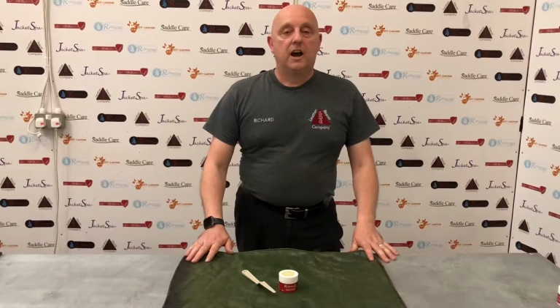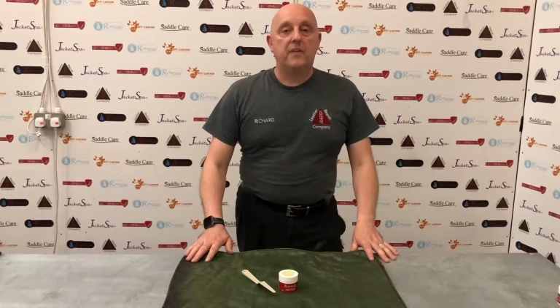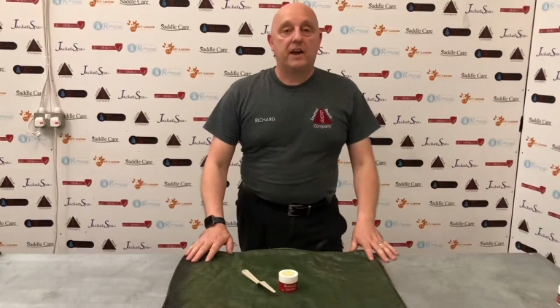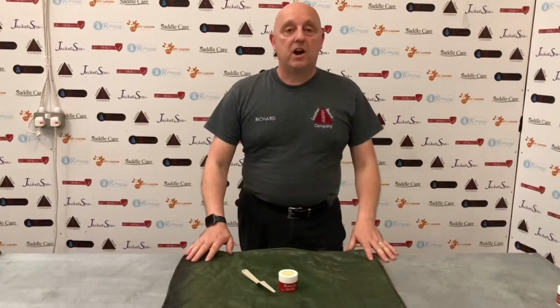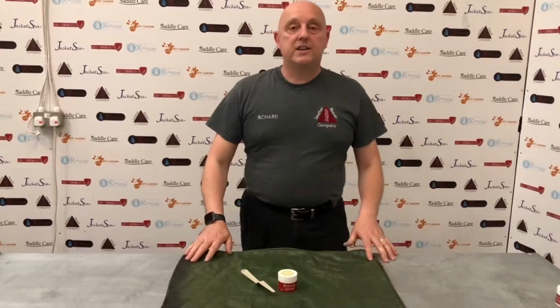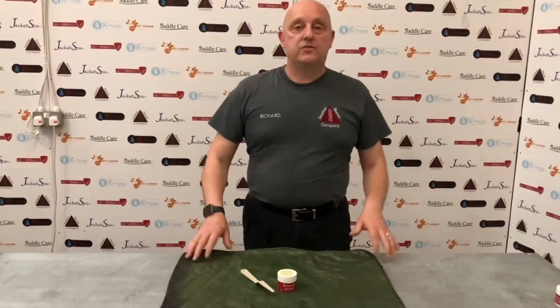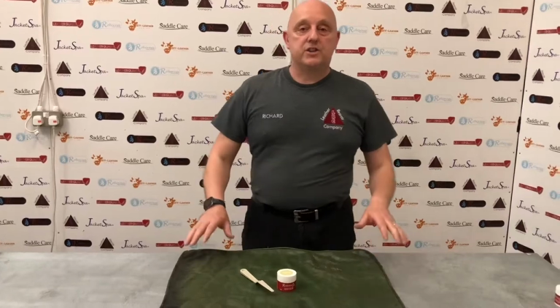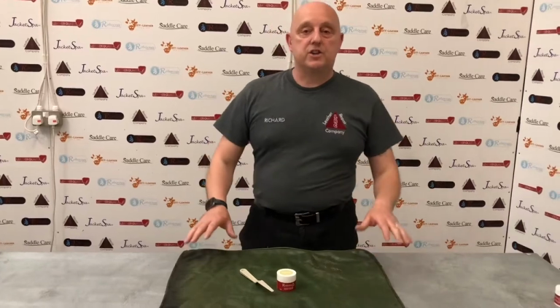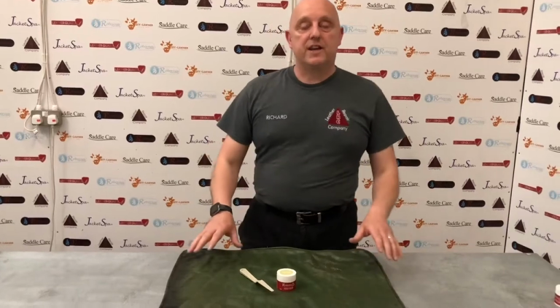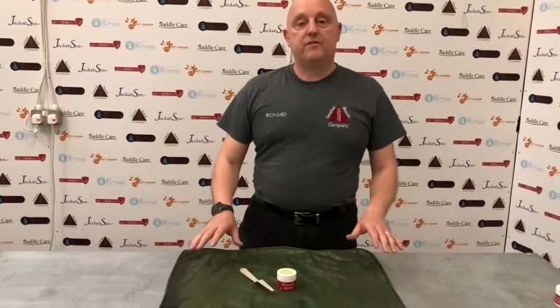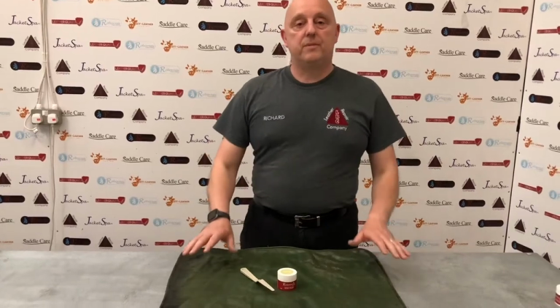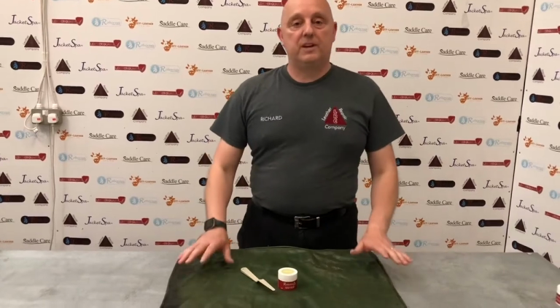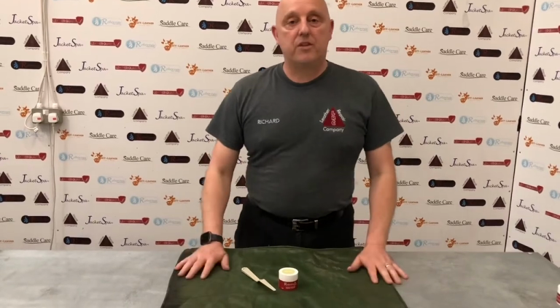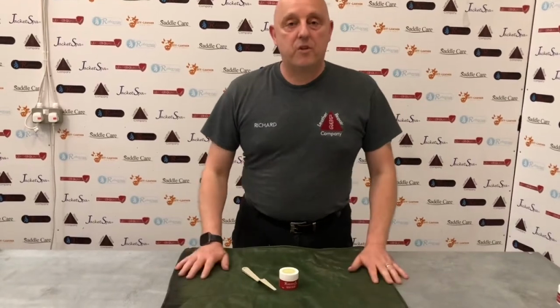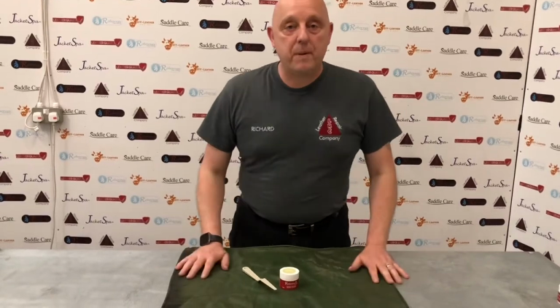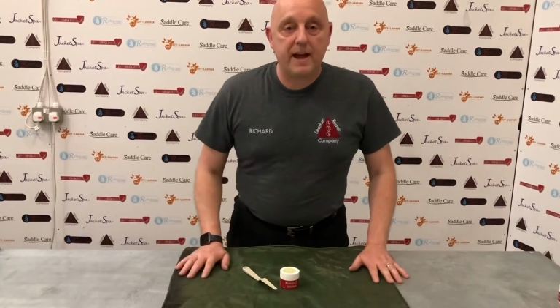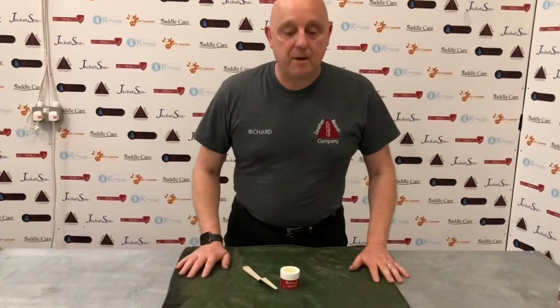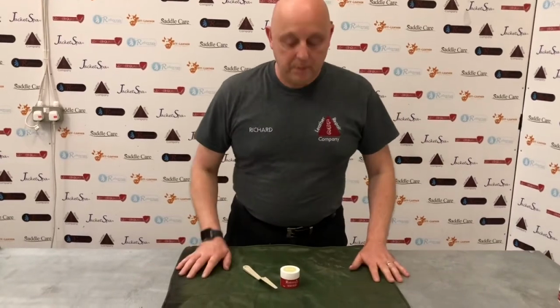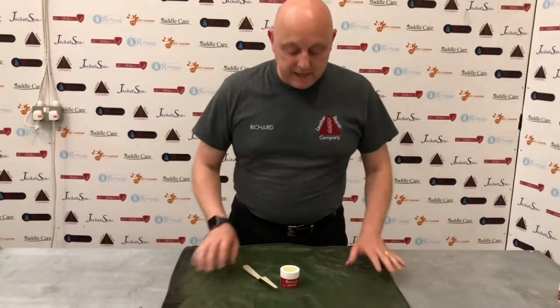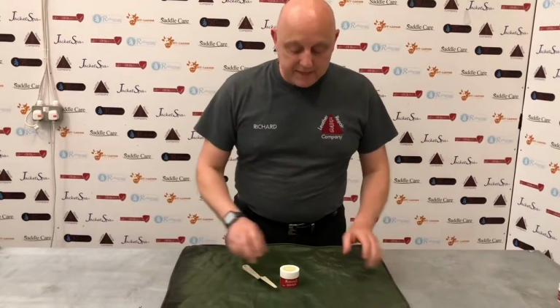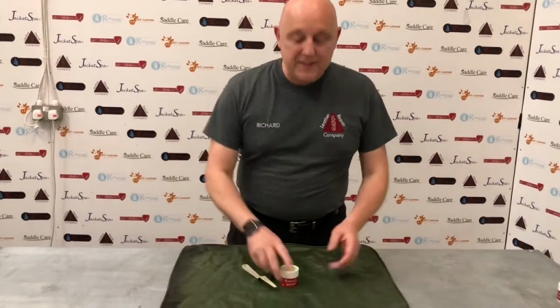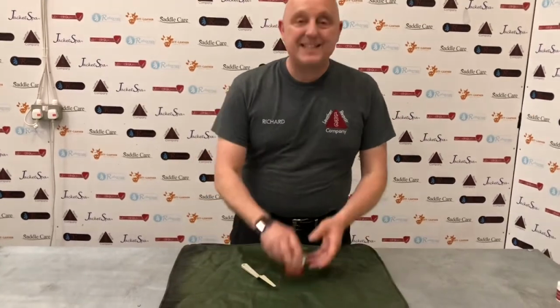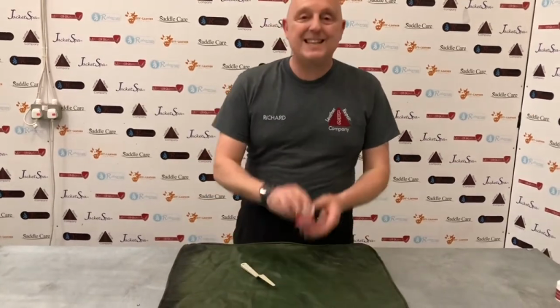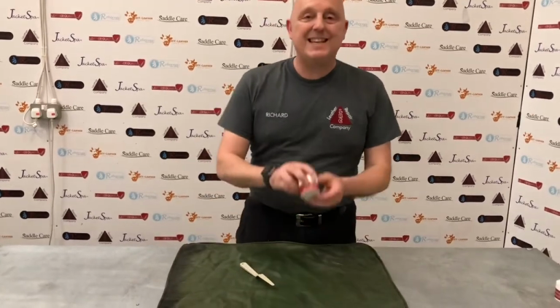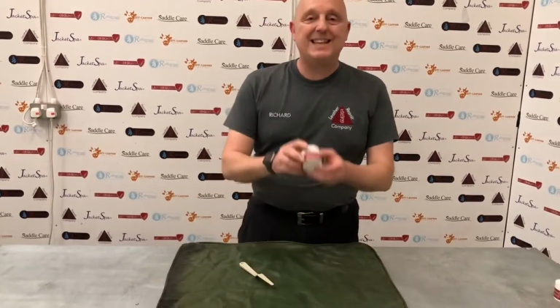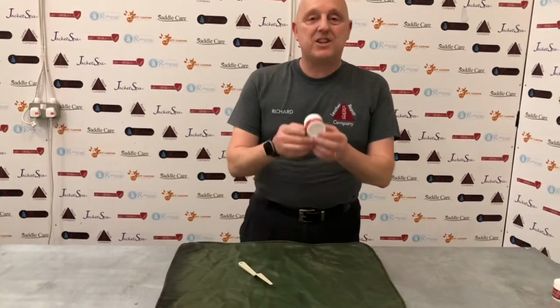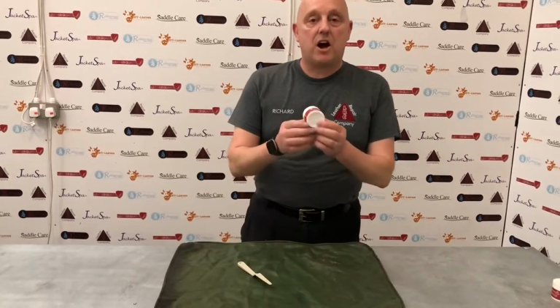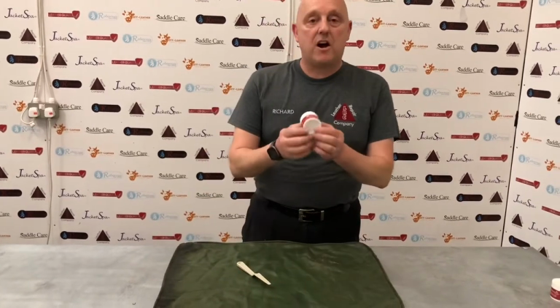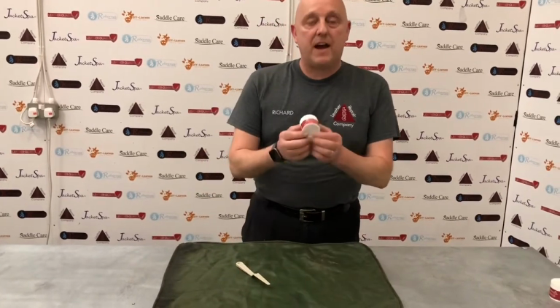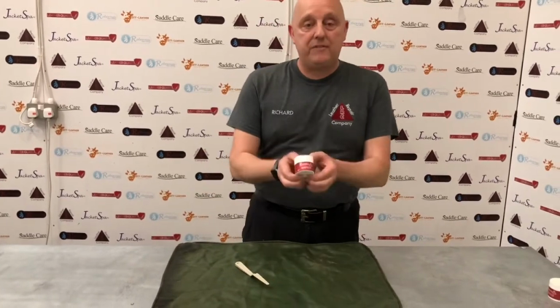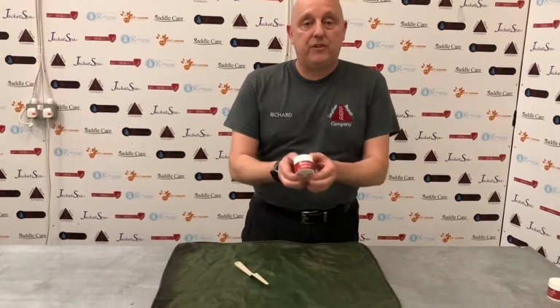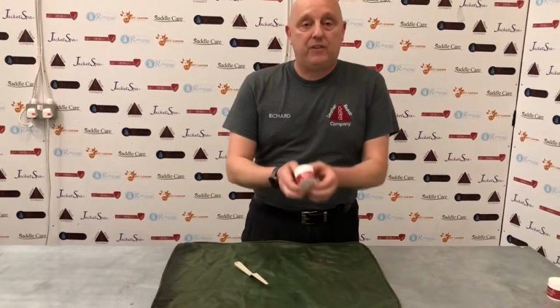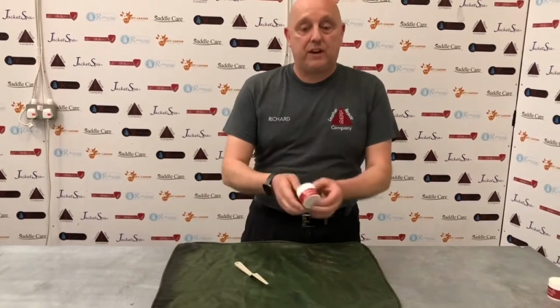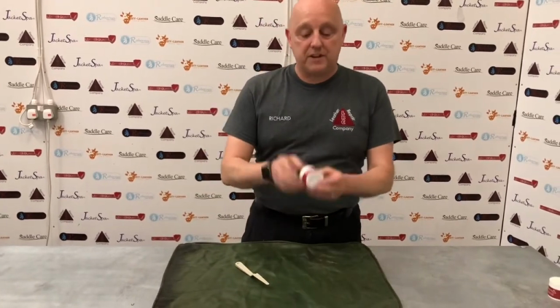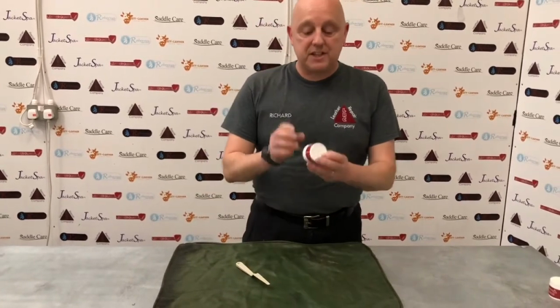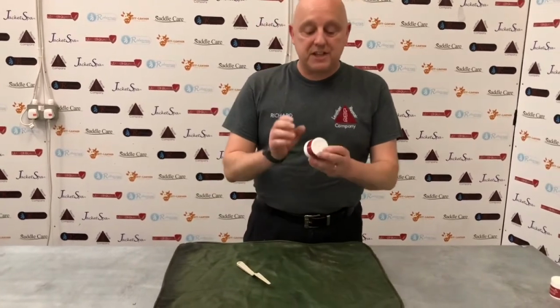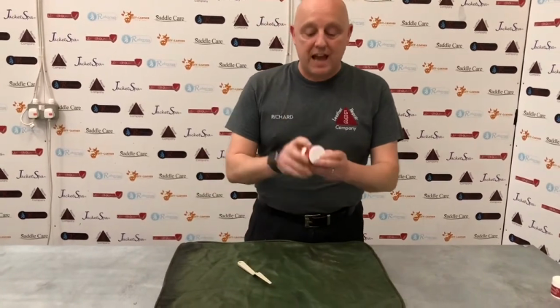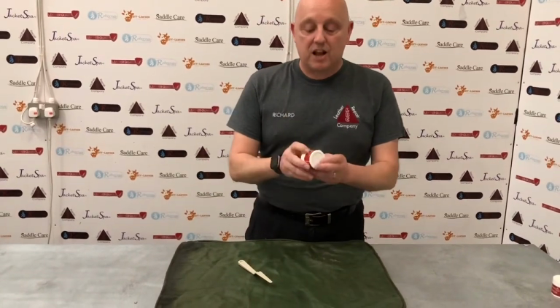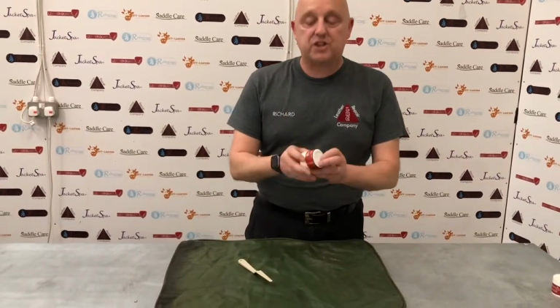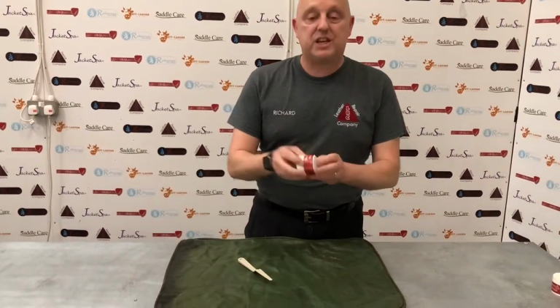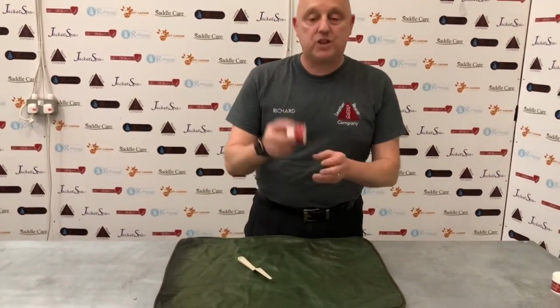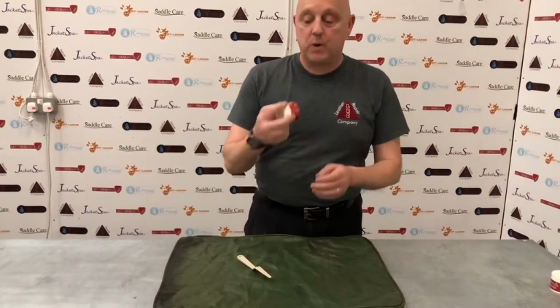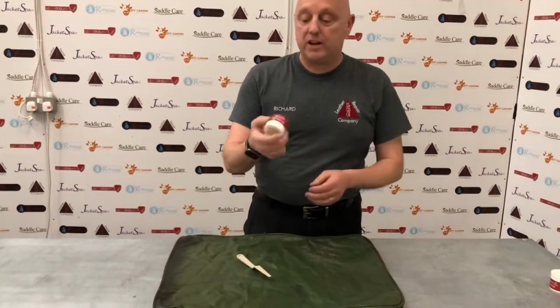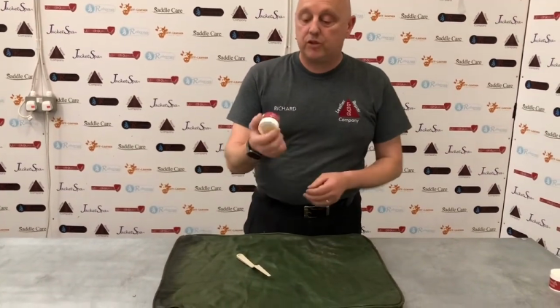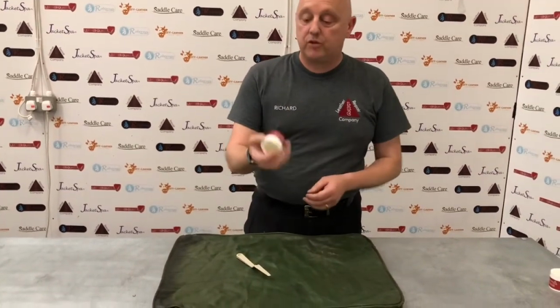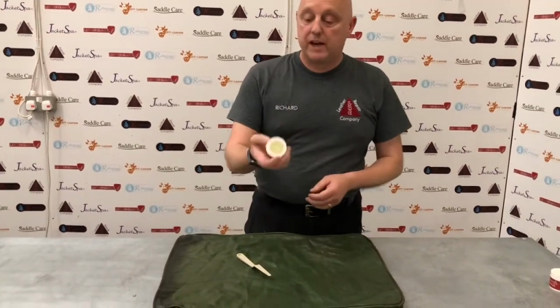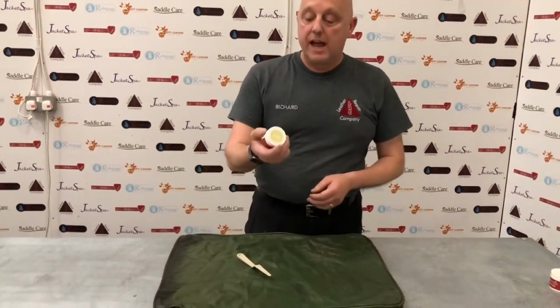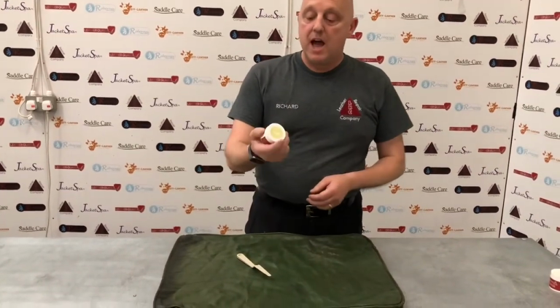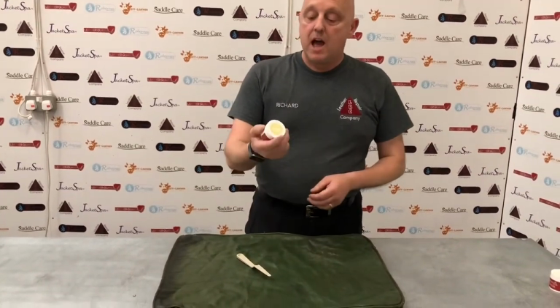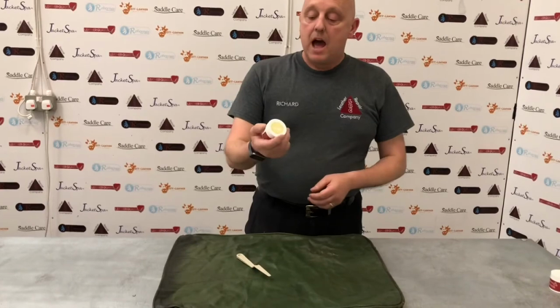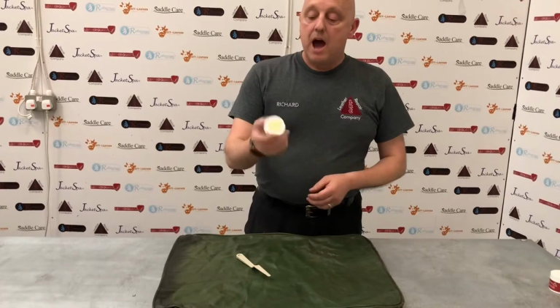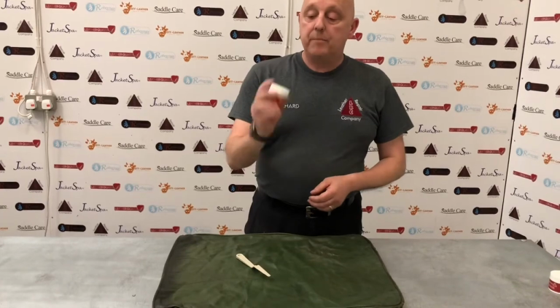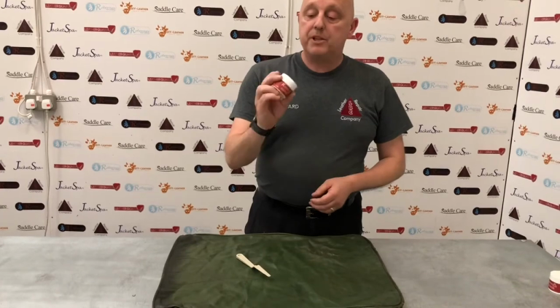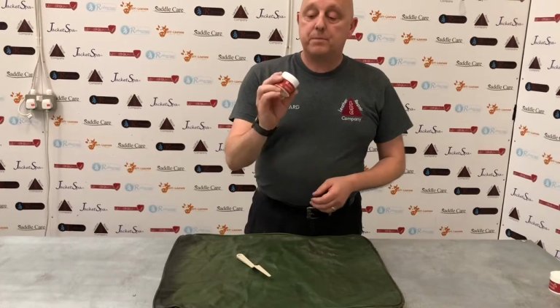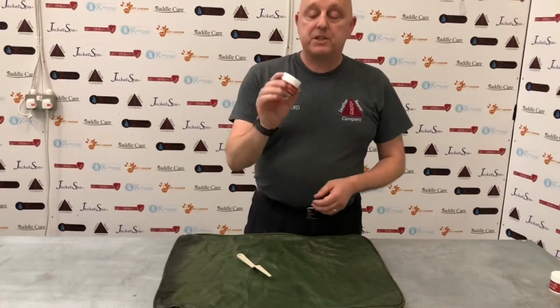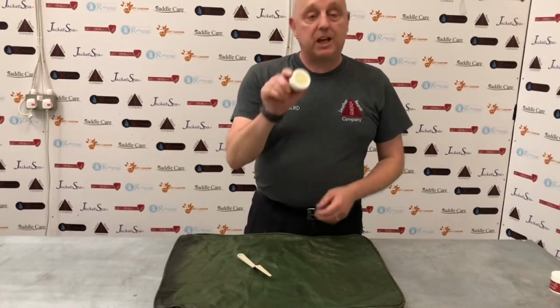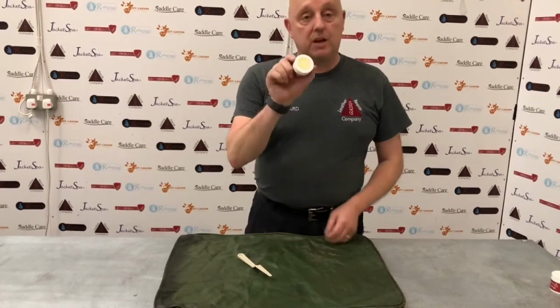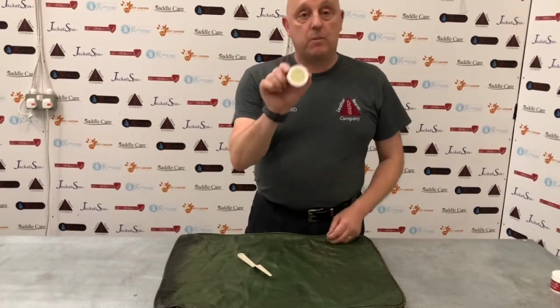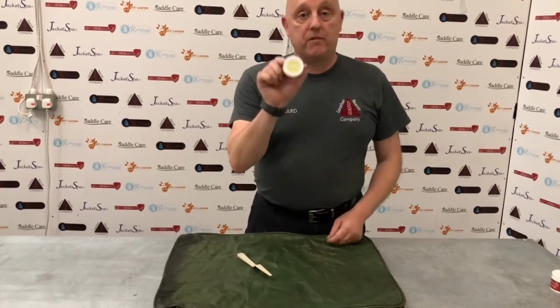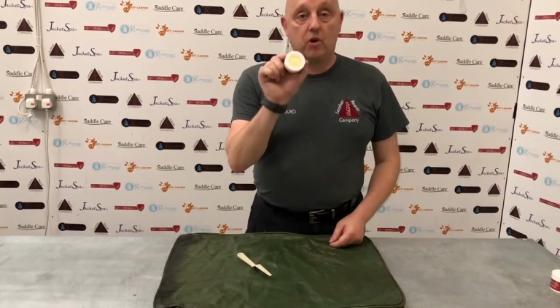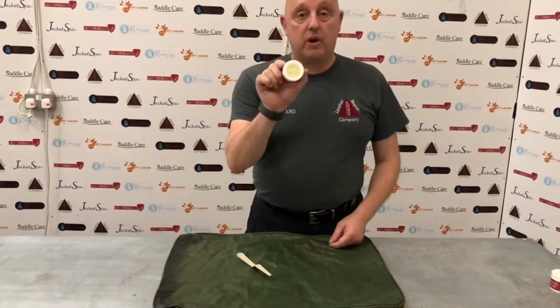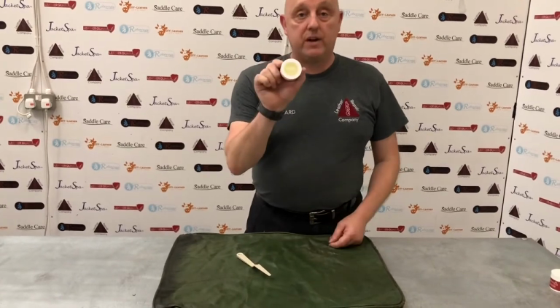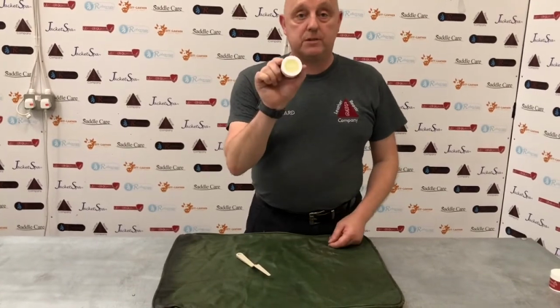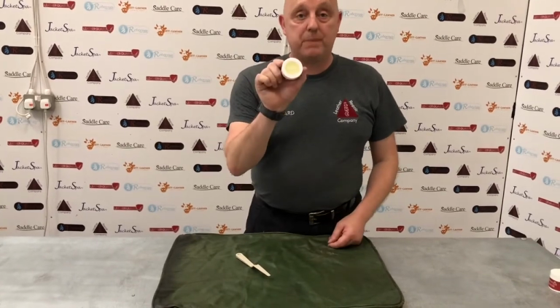Hi there guys, Richard here from The Leather Repair Company. This is our heavy filler — this is LRC 23. This particular one we've got here is beige.